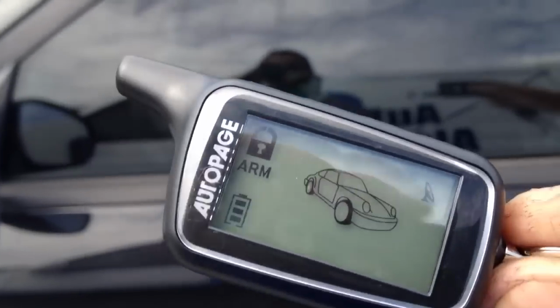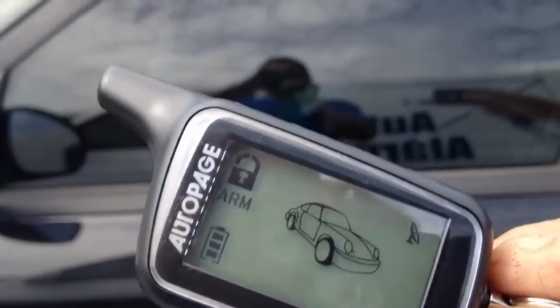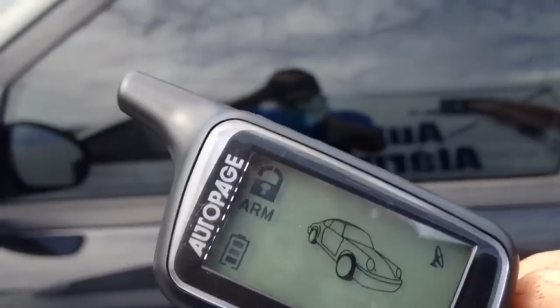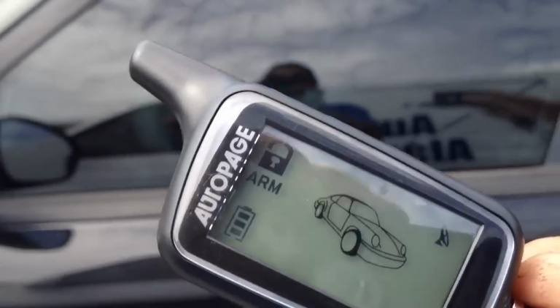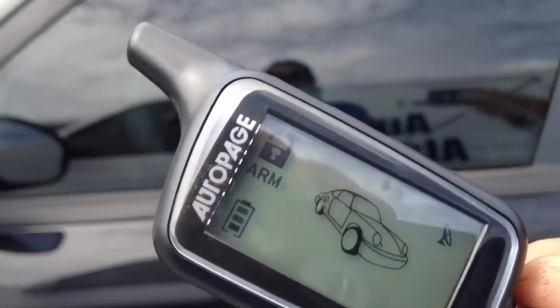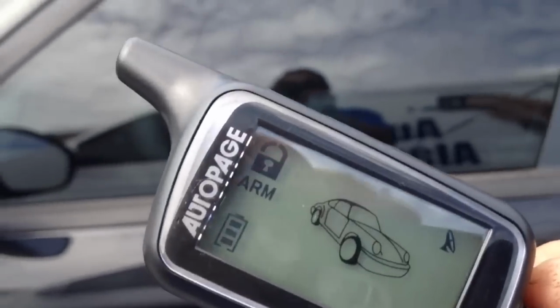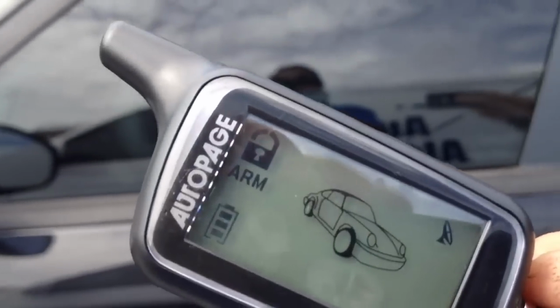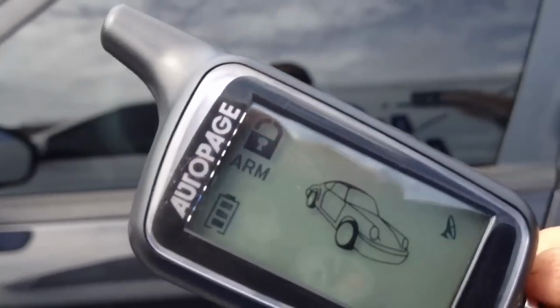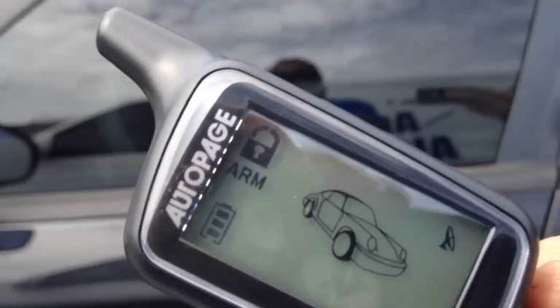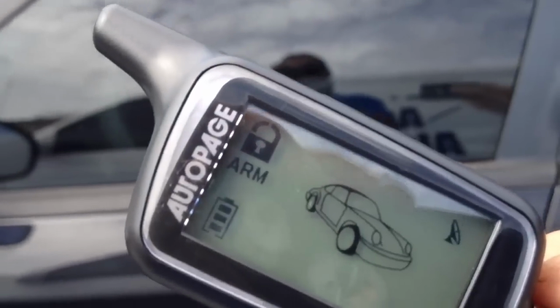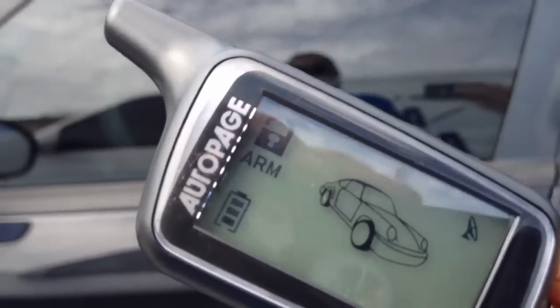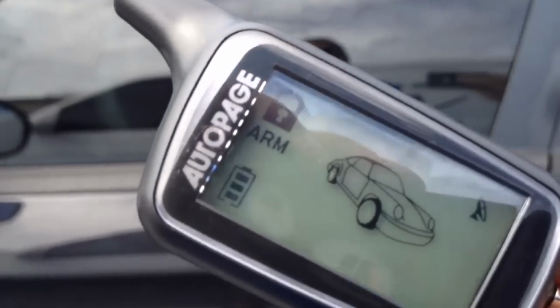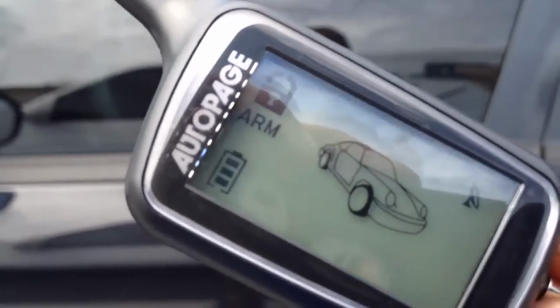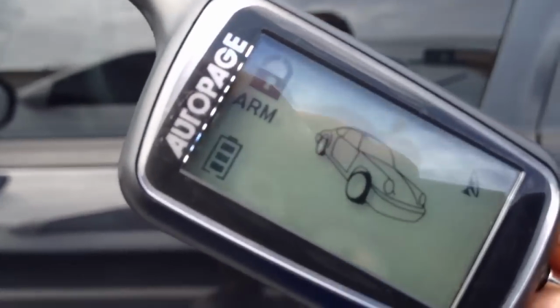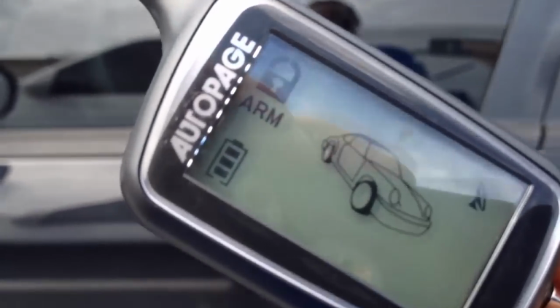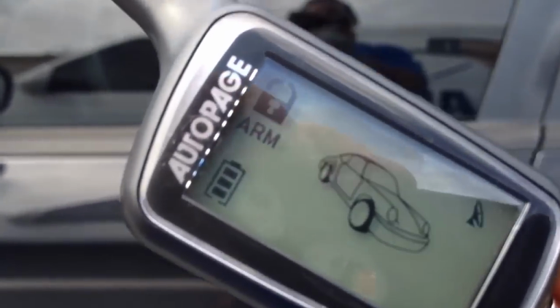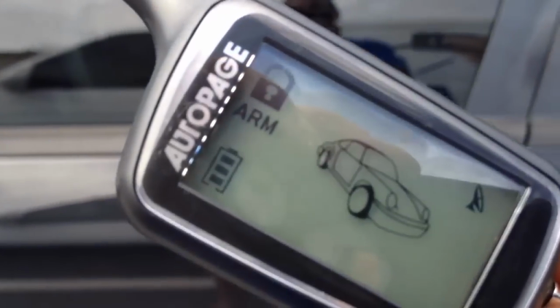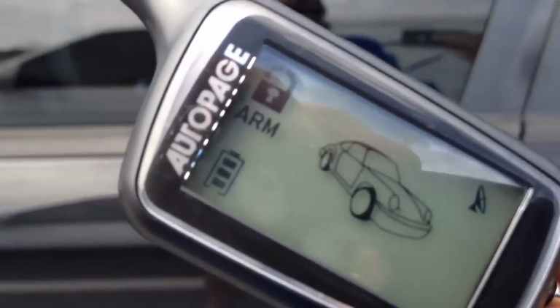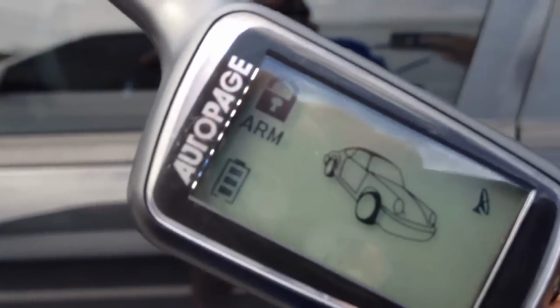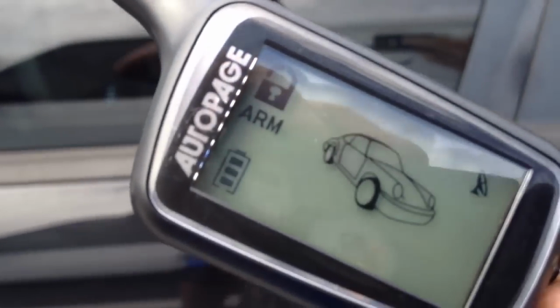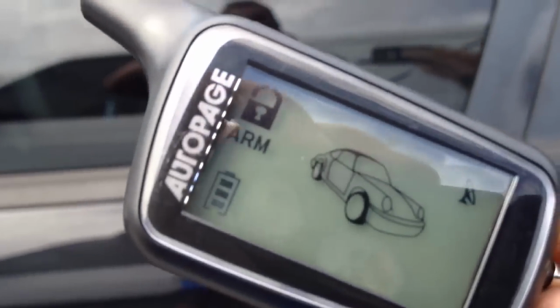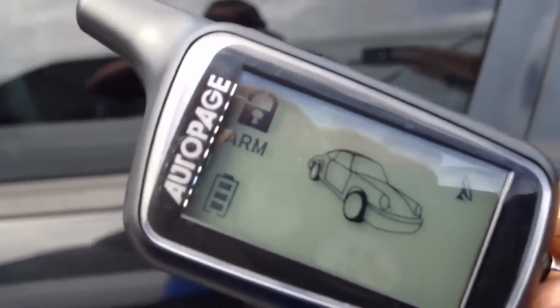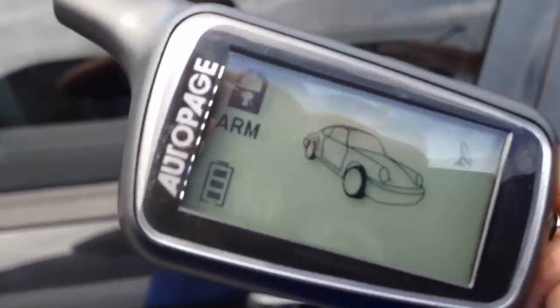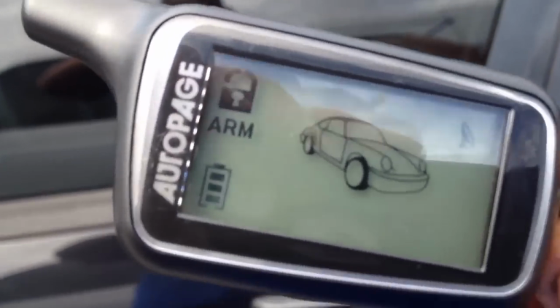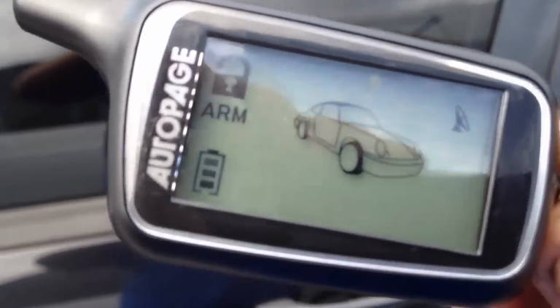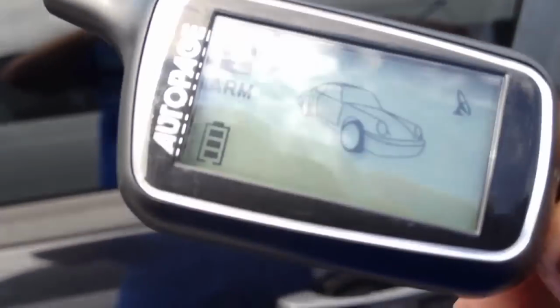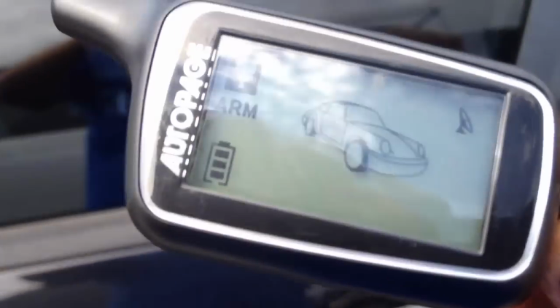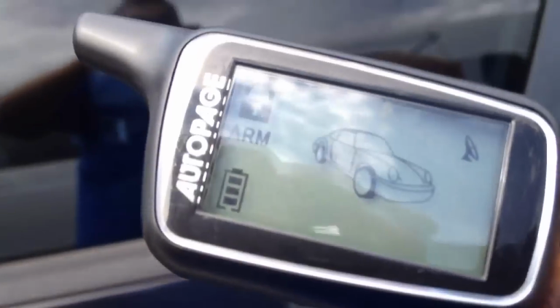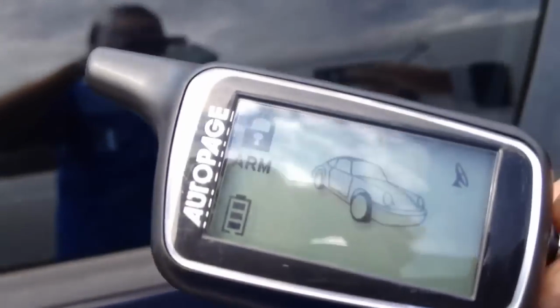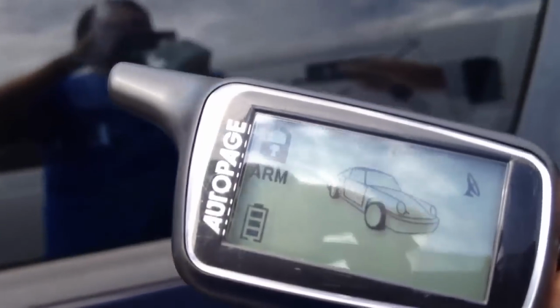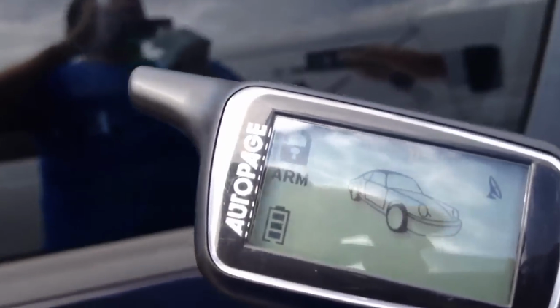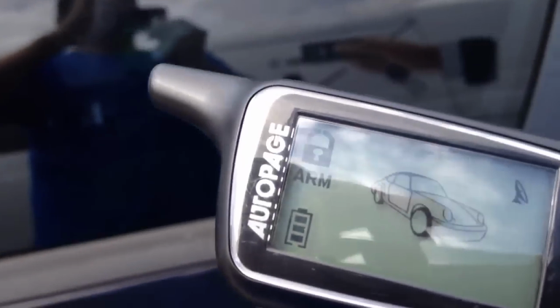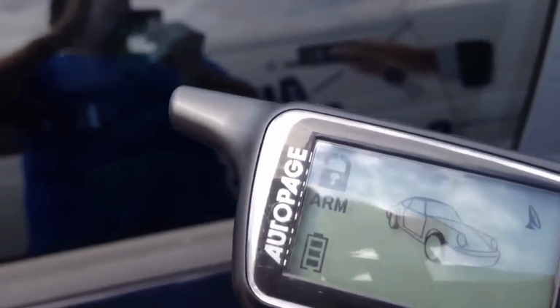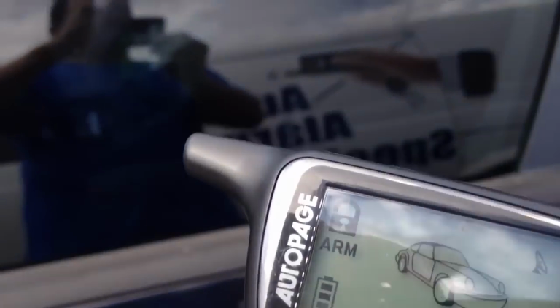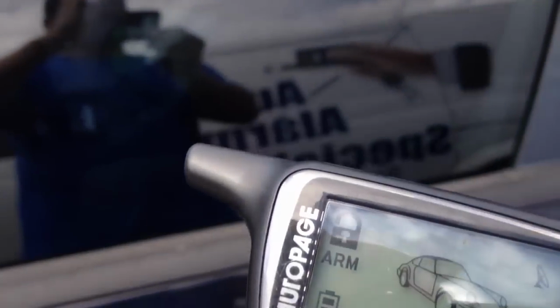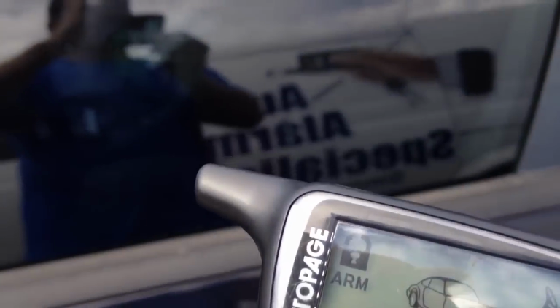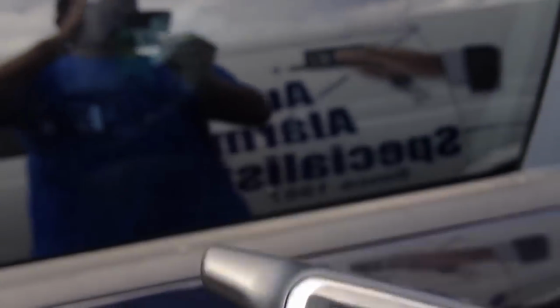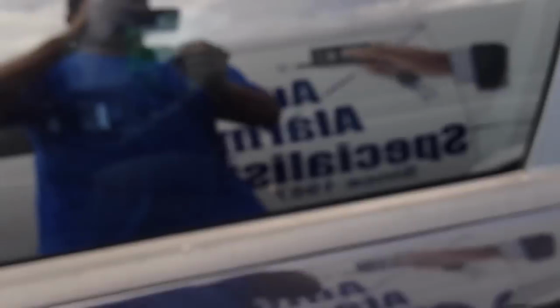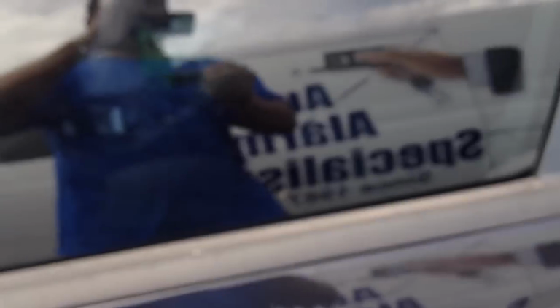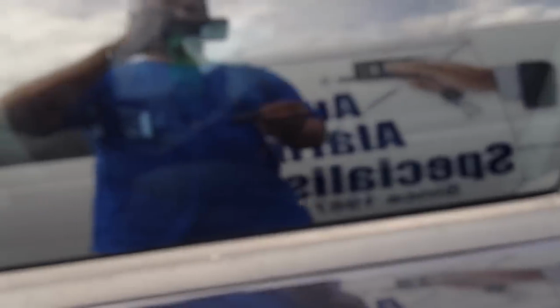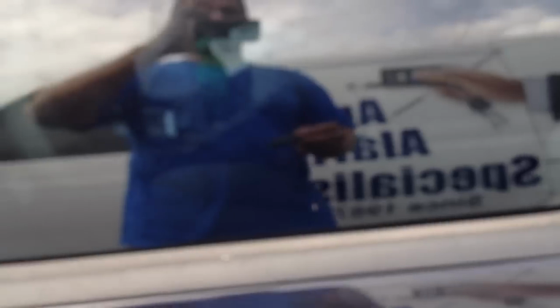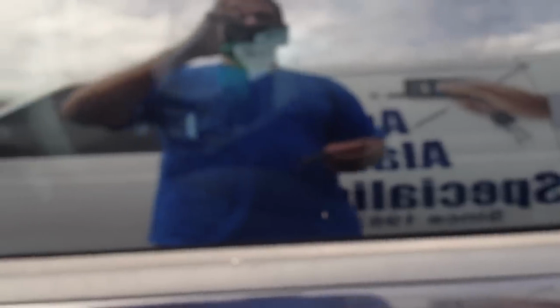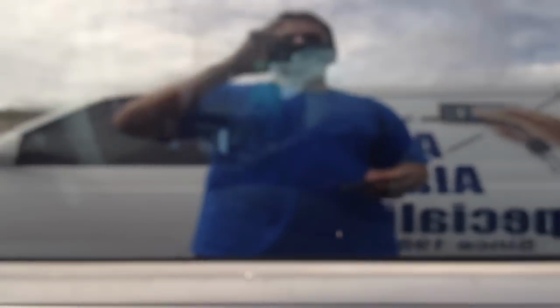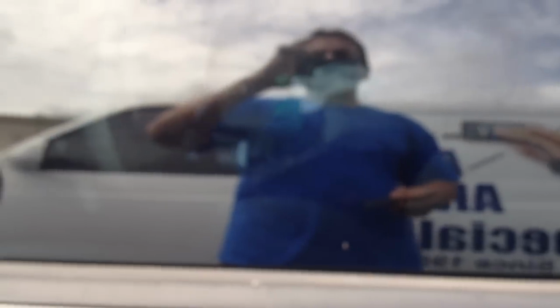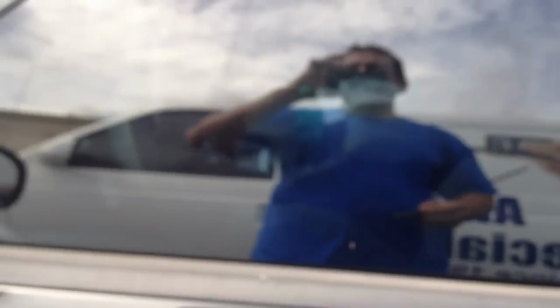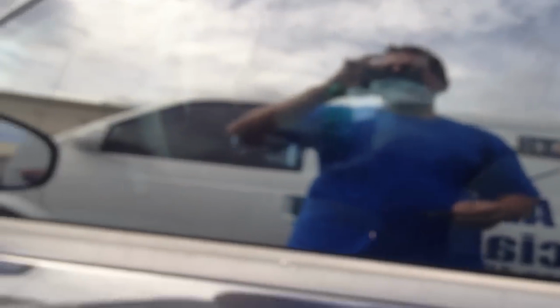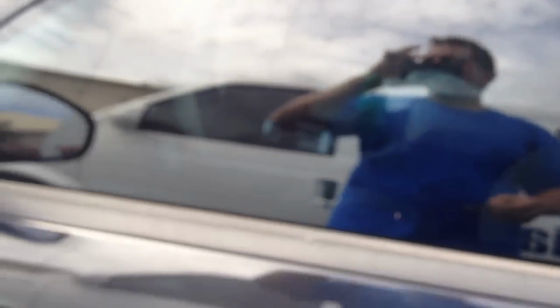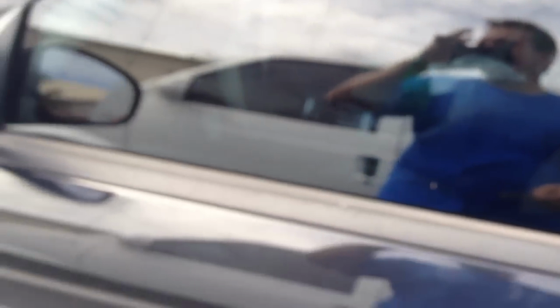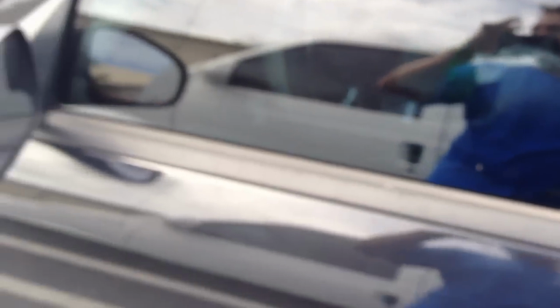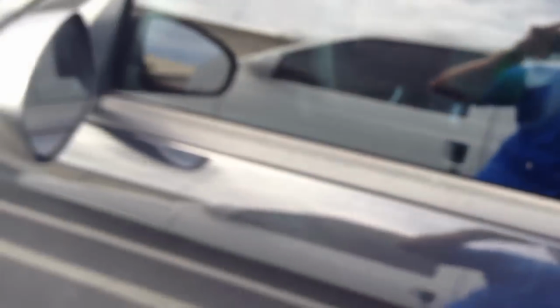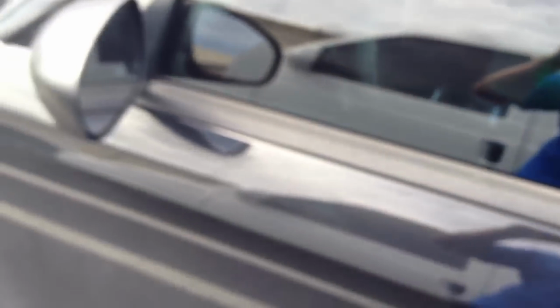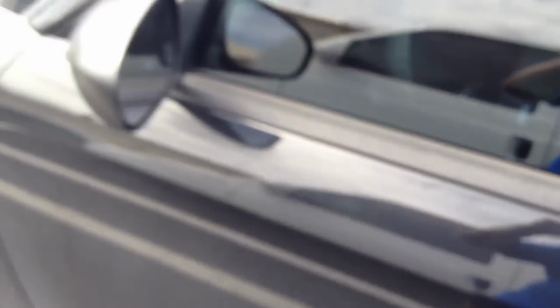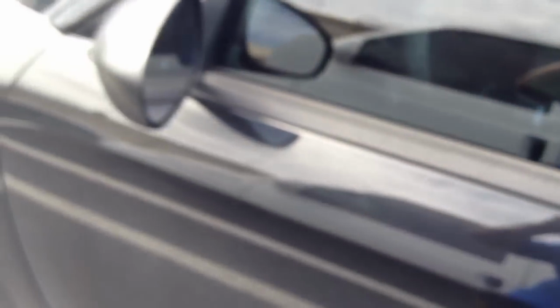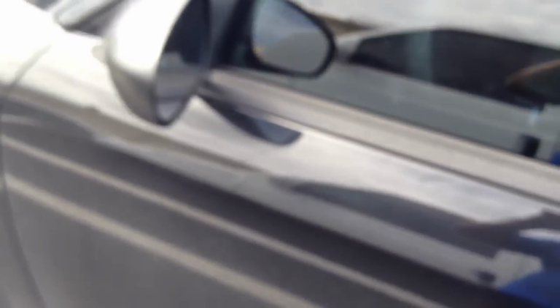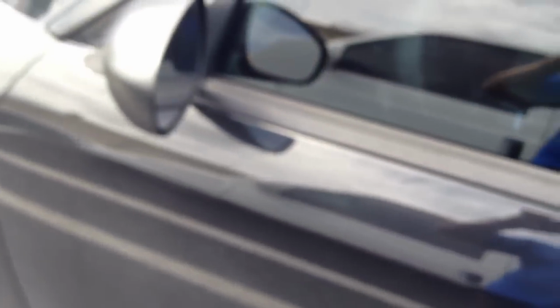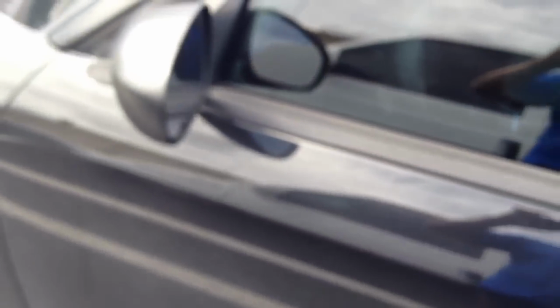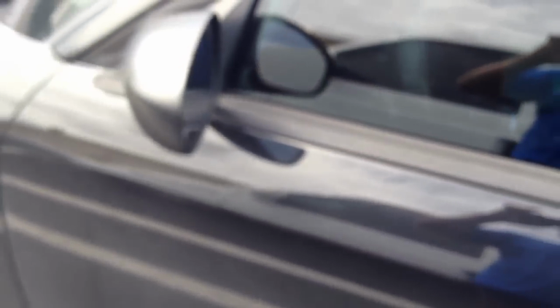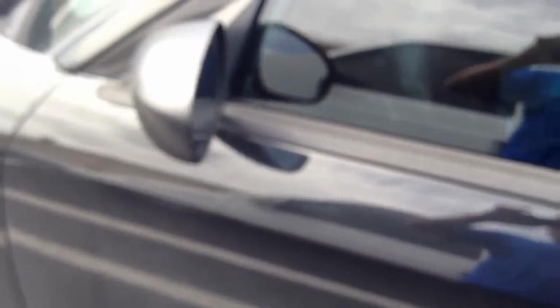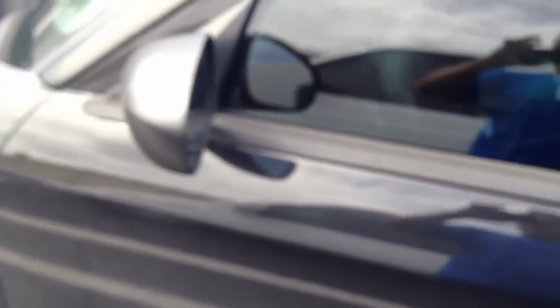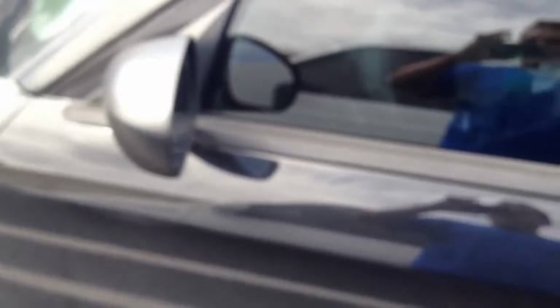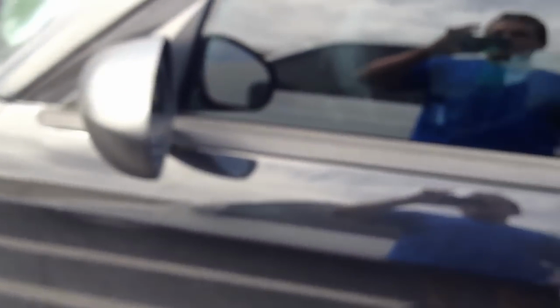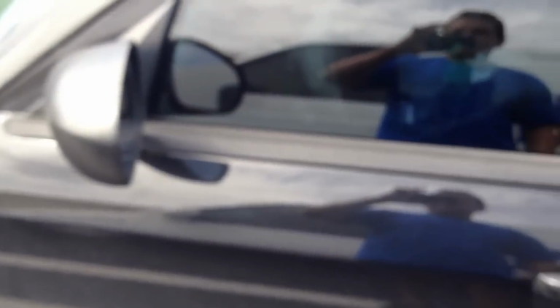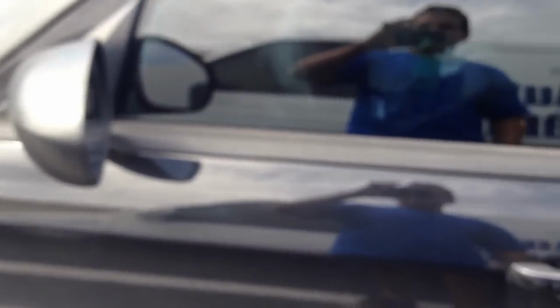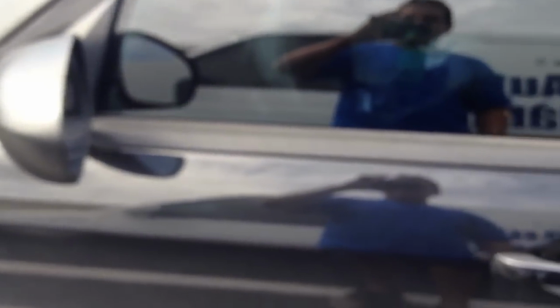Introducing the Auto Page 425. Let's go over a few things. This is a Dodge Magnum 2006.